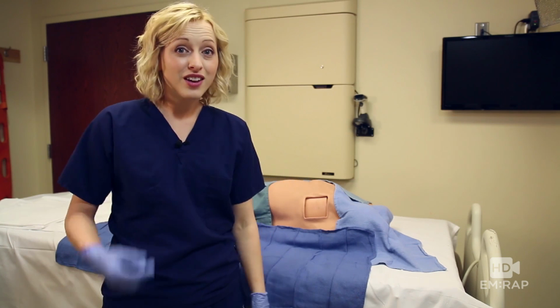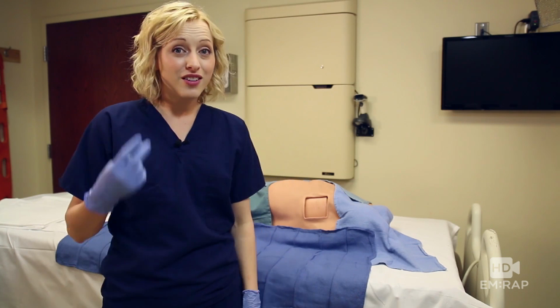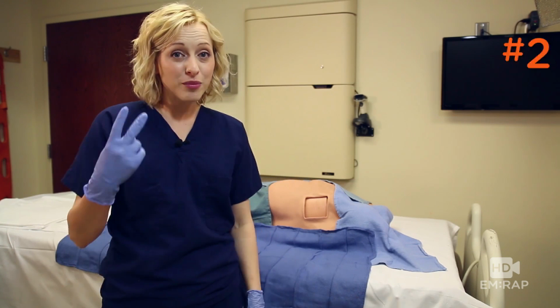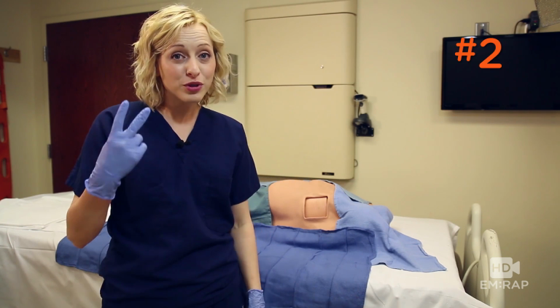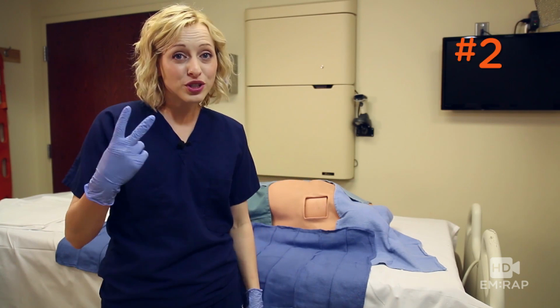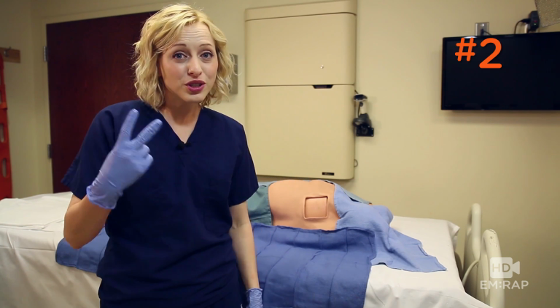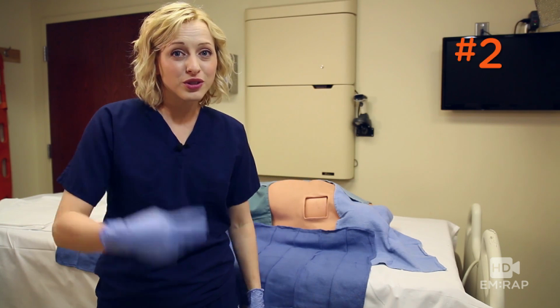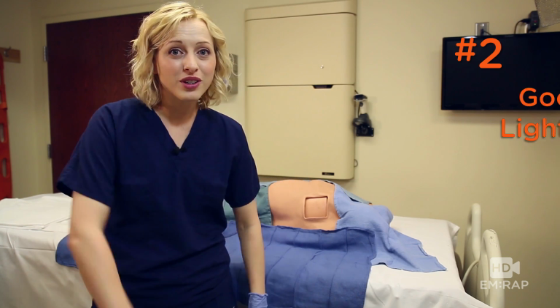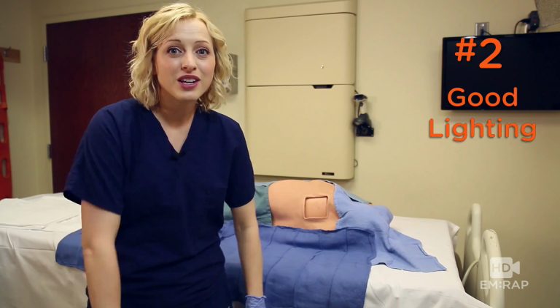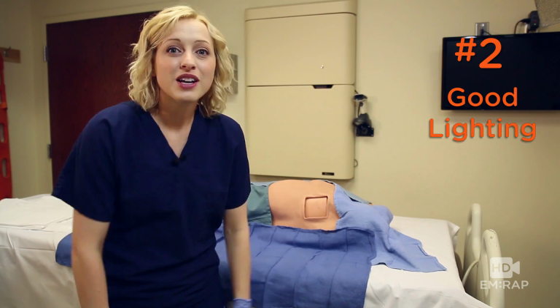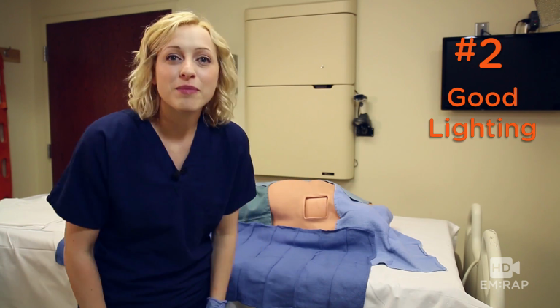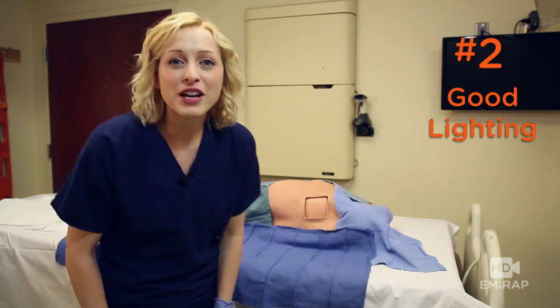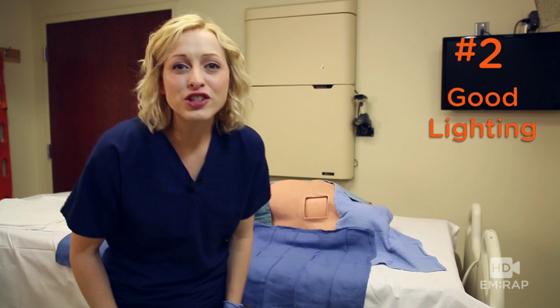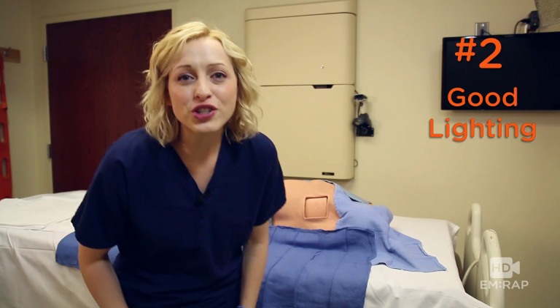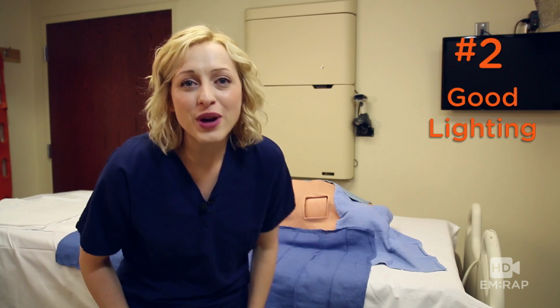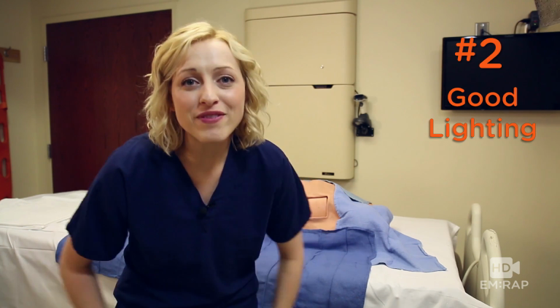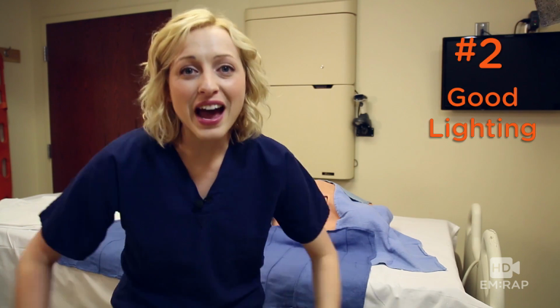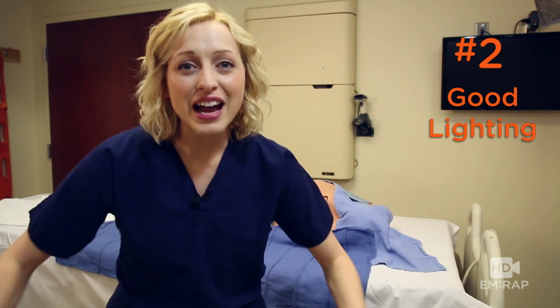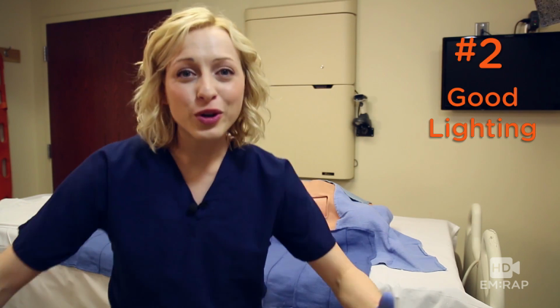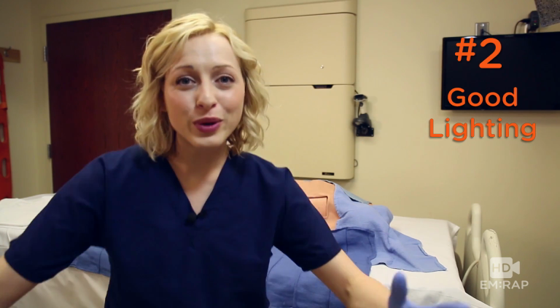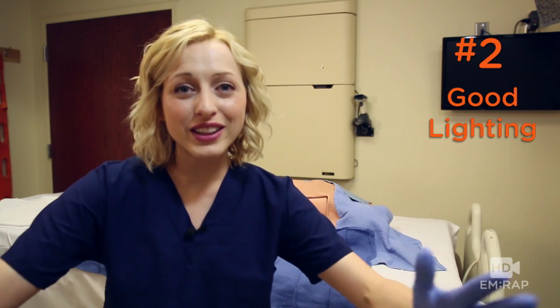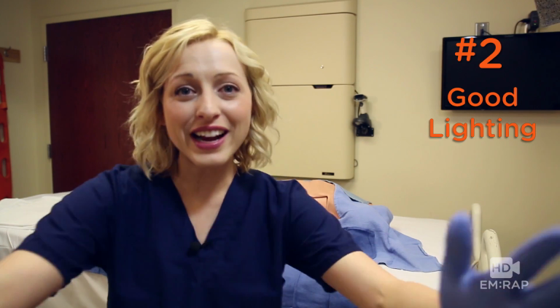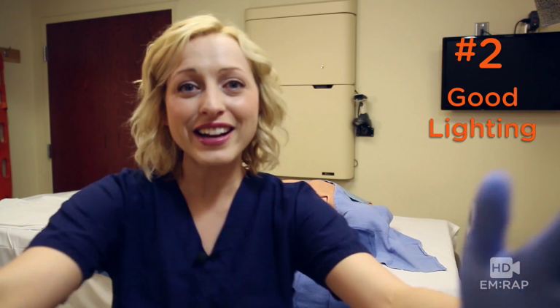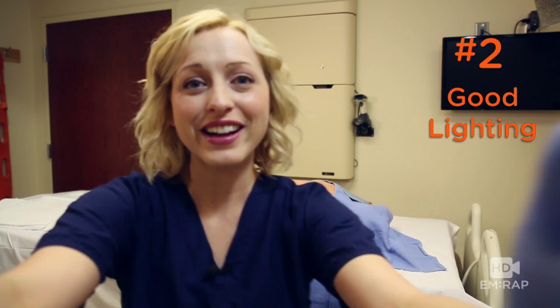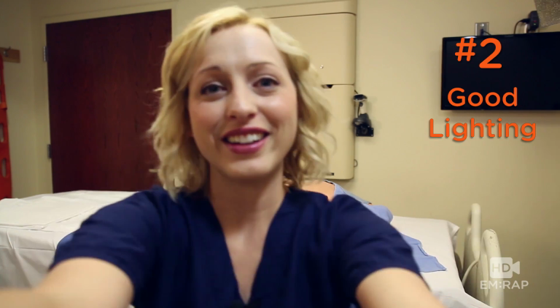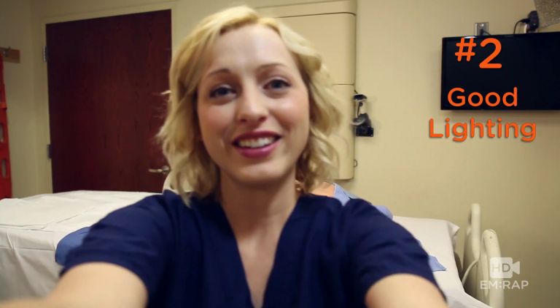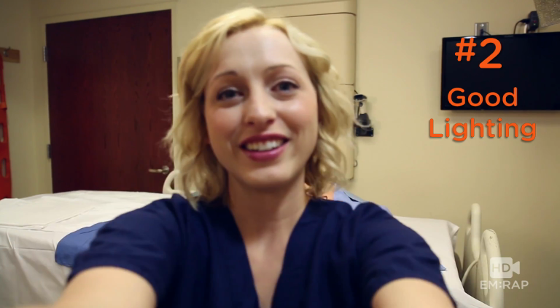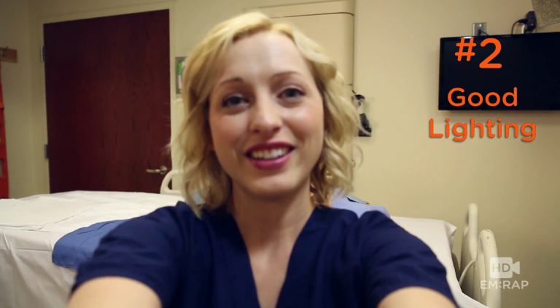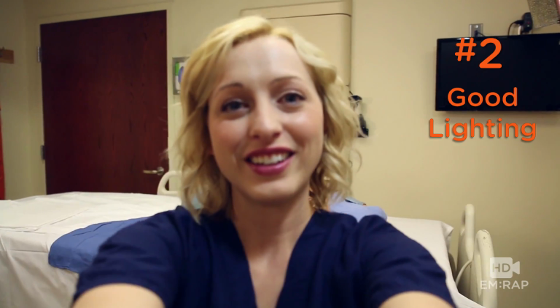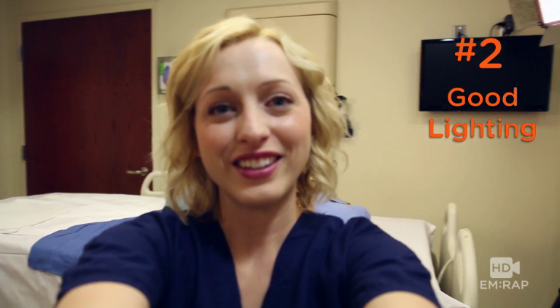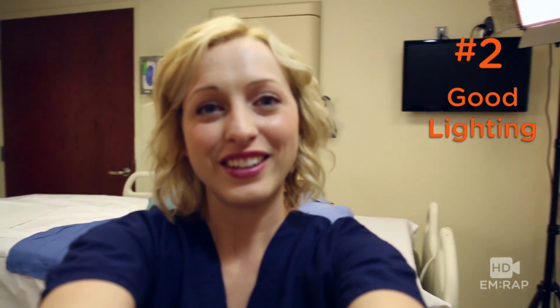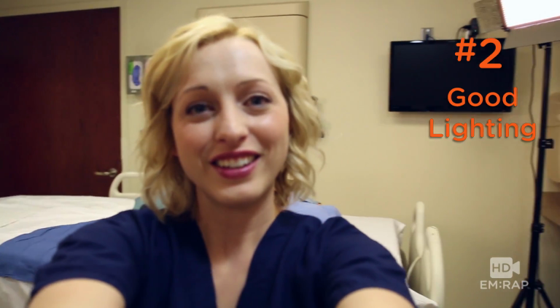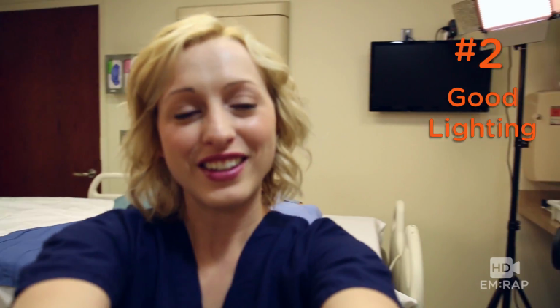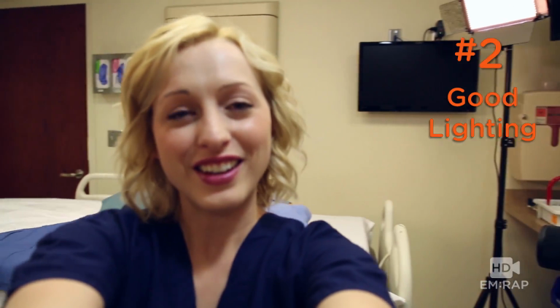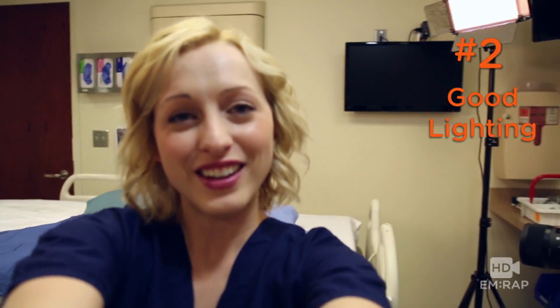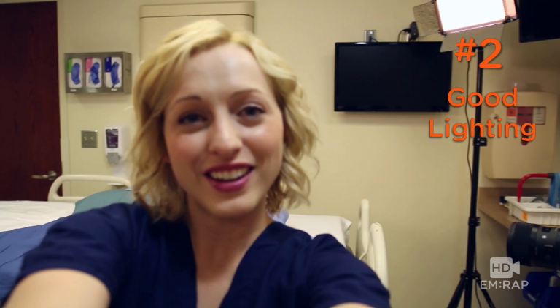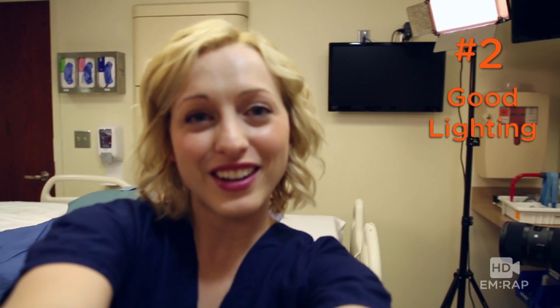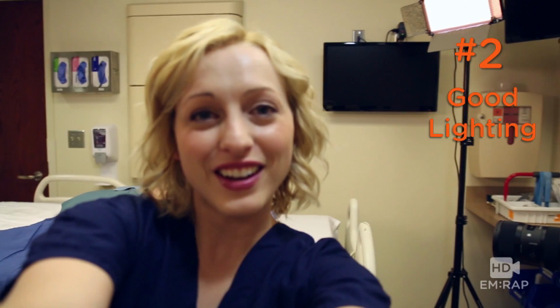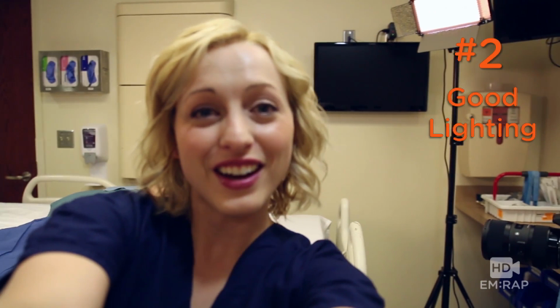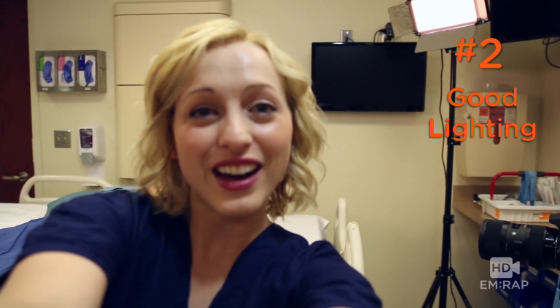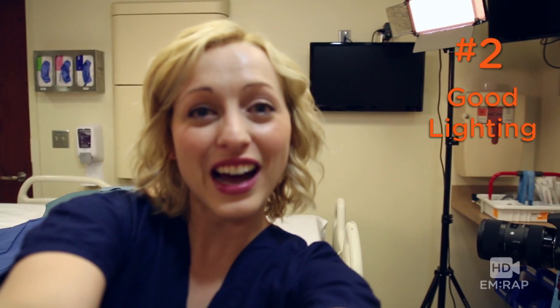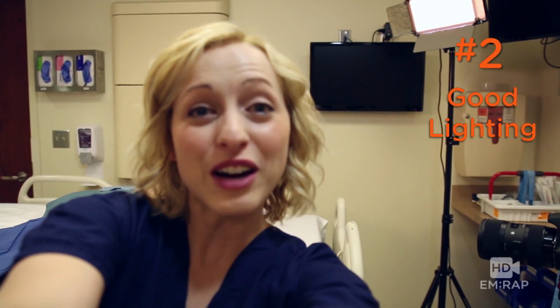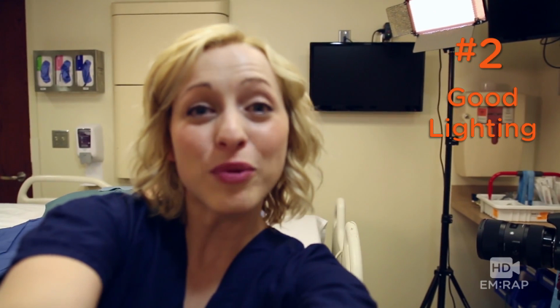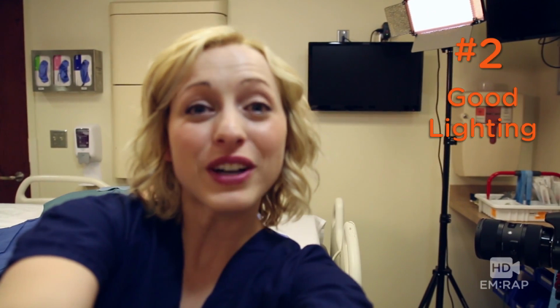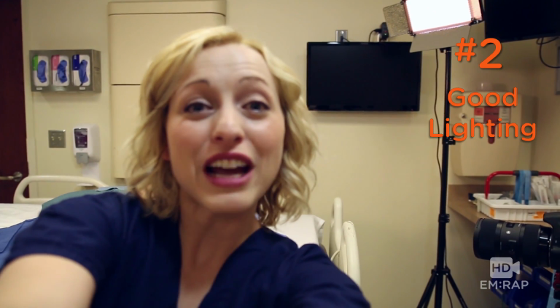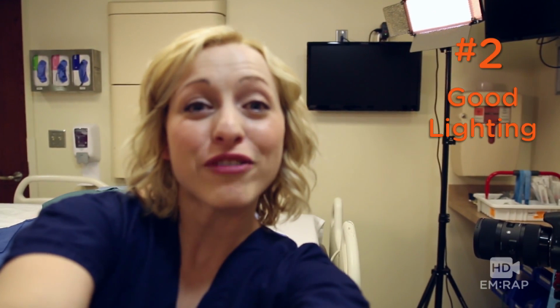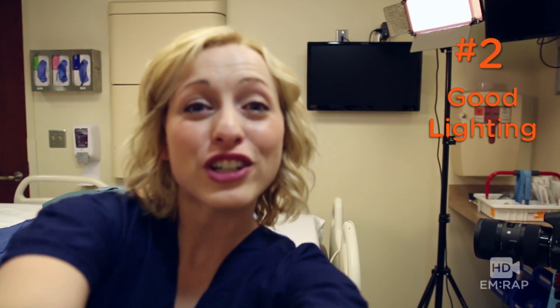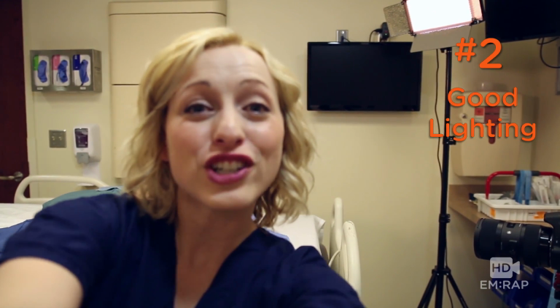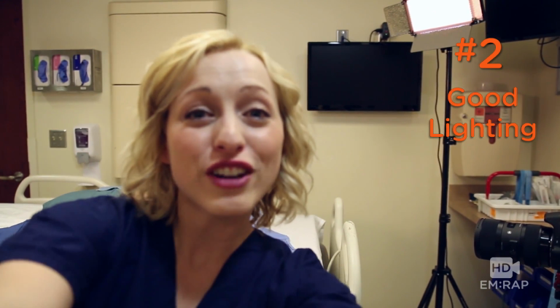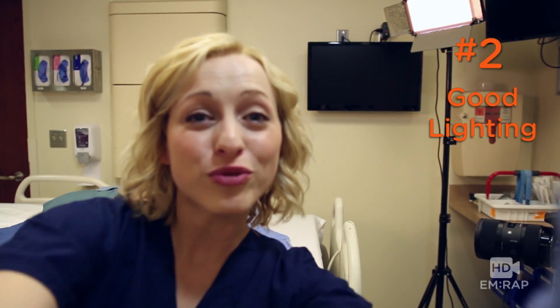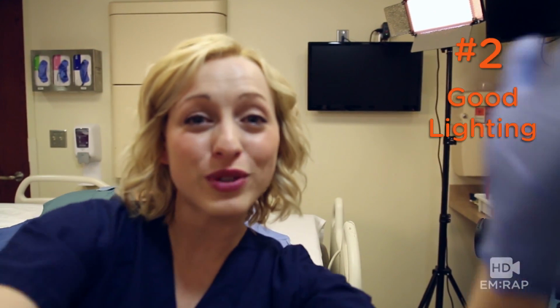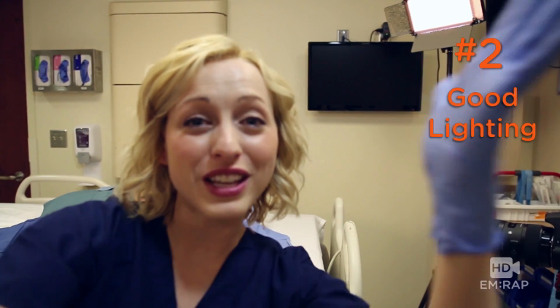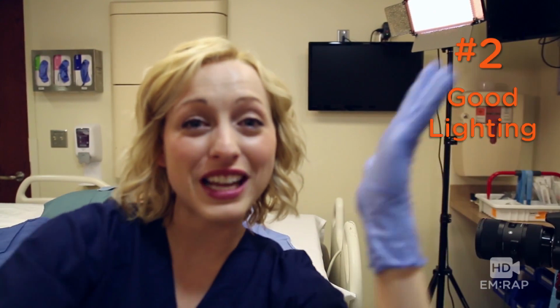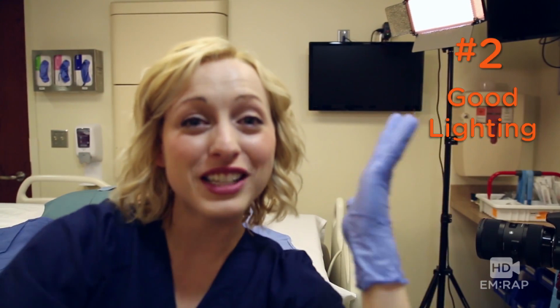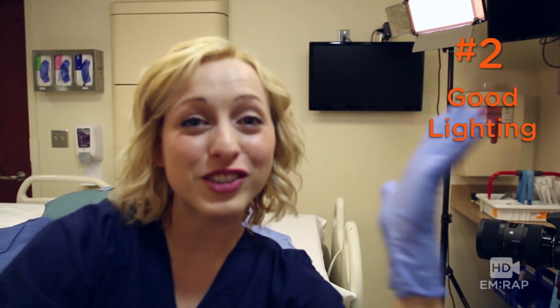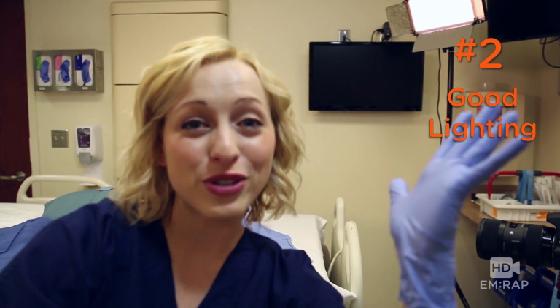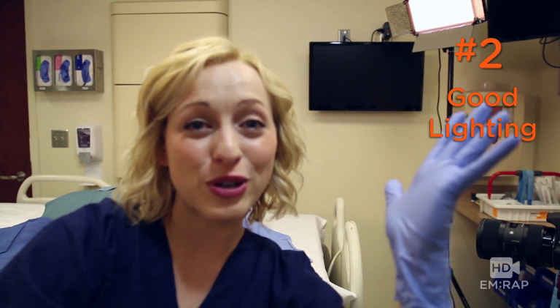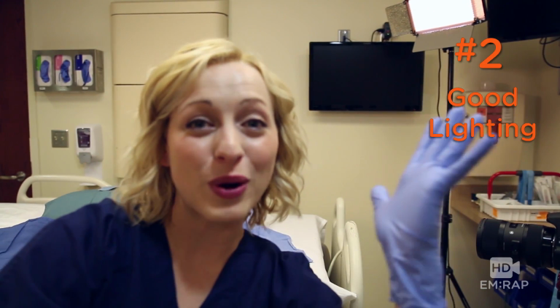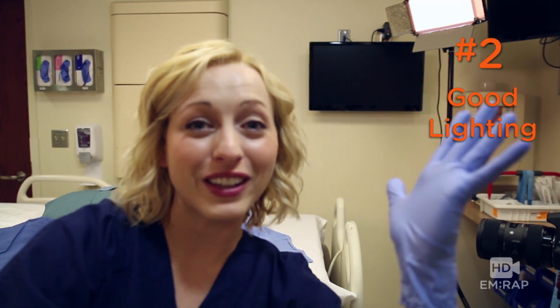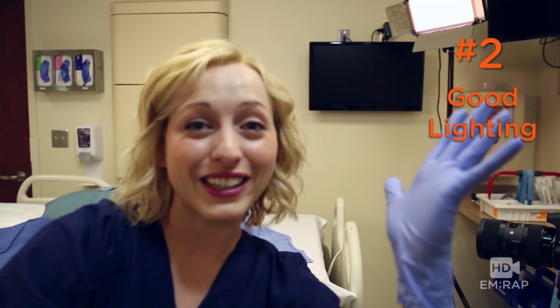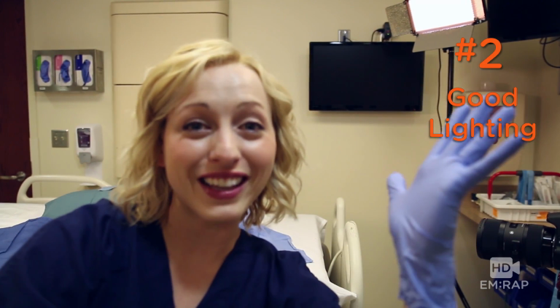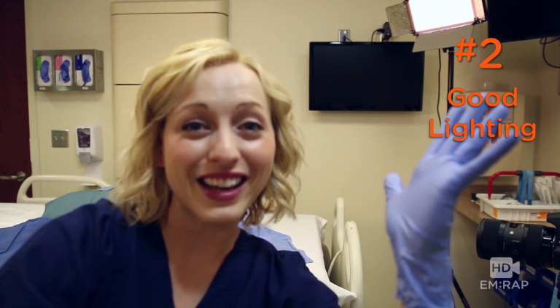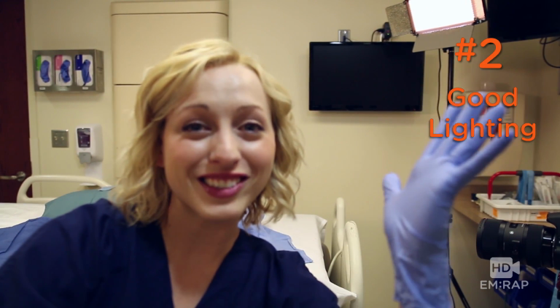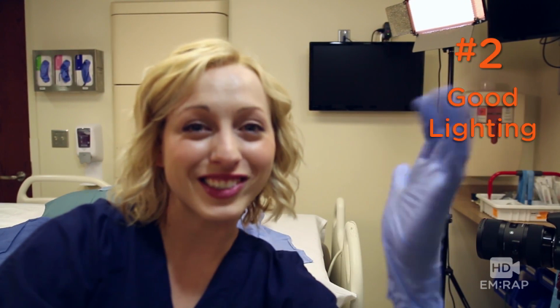Number two: make sure you have adequate lighting. I work every shift with industry quality lights.